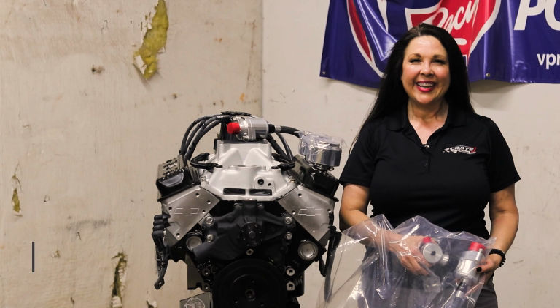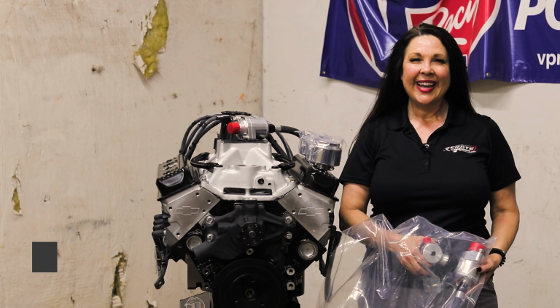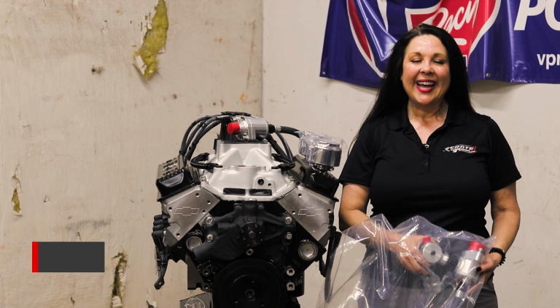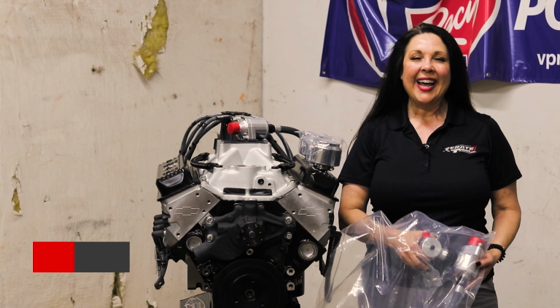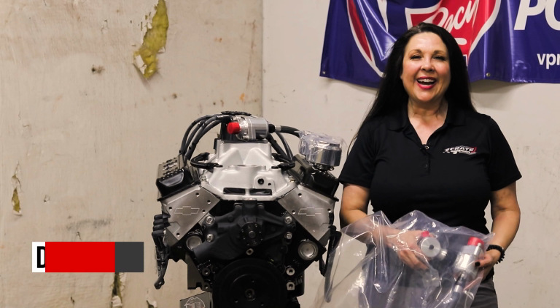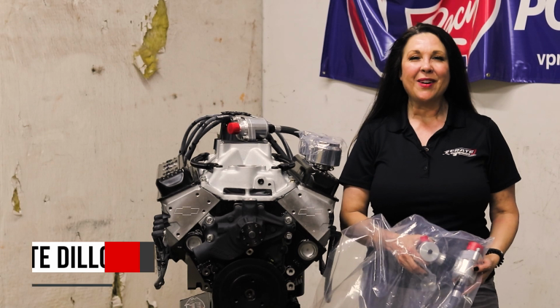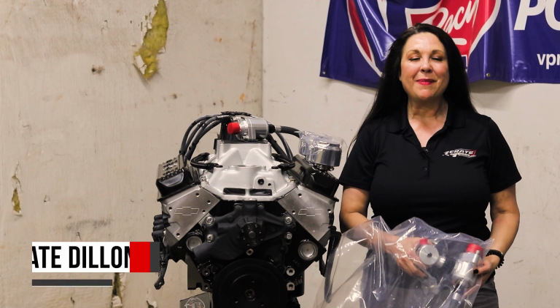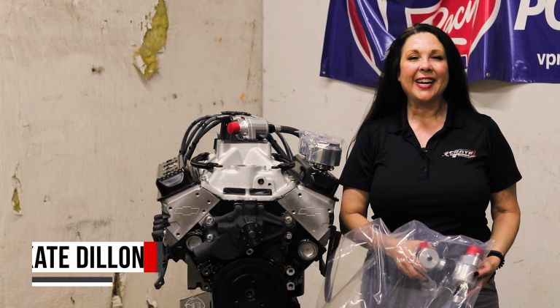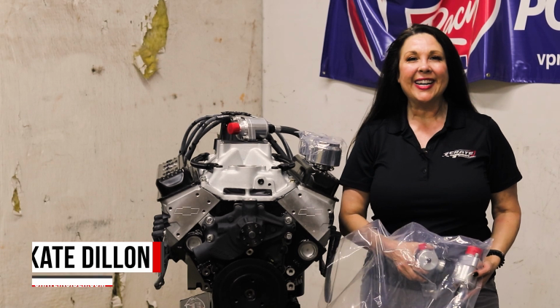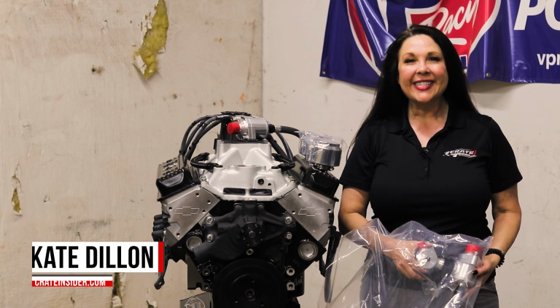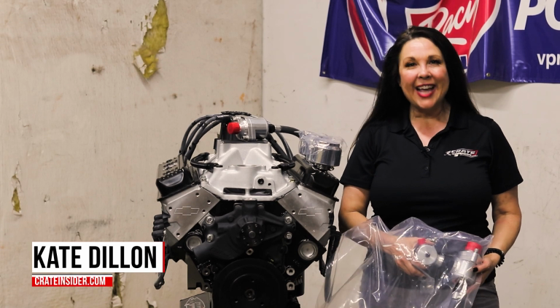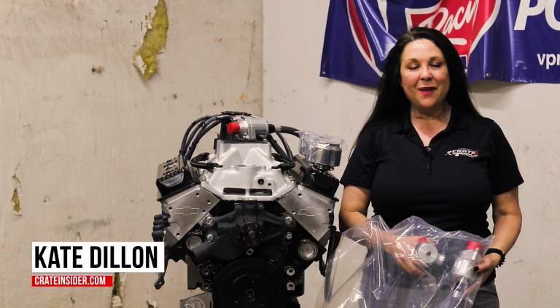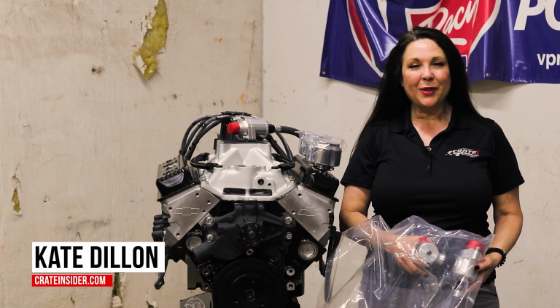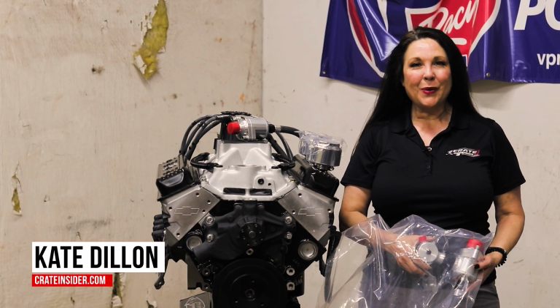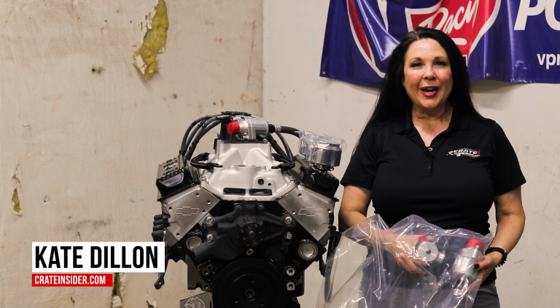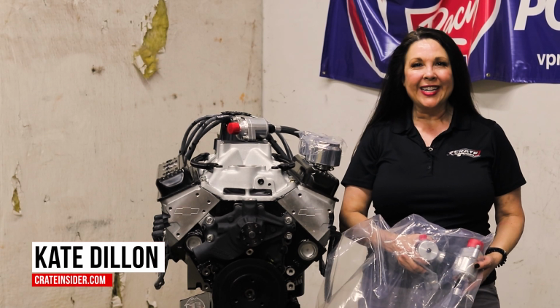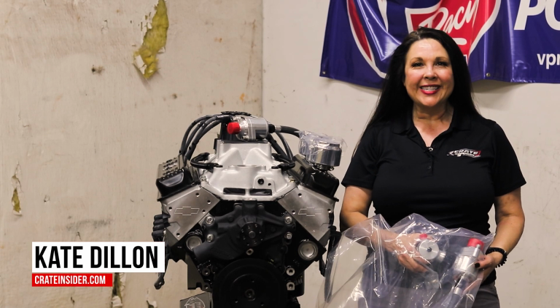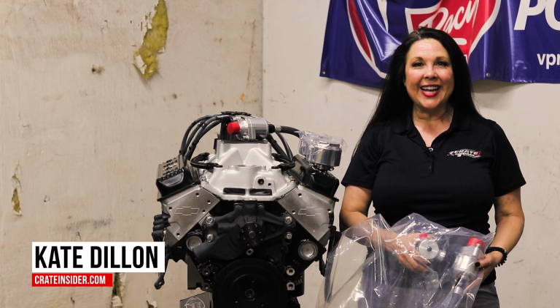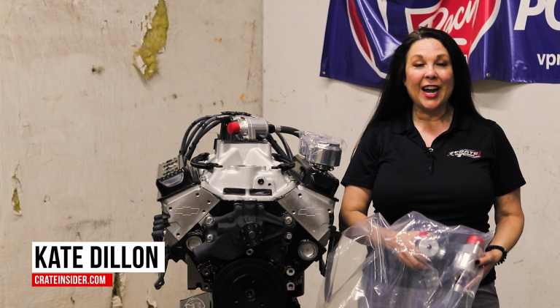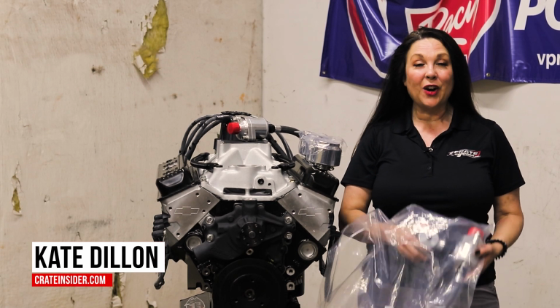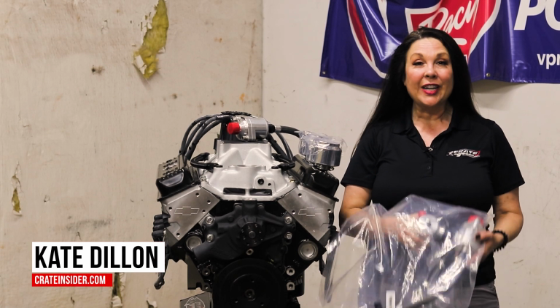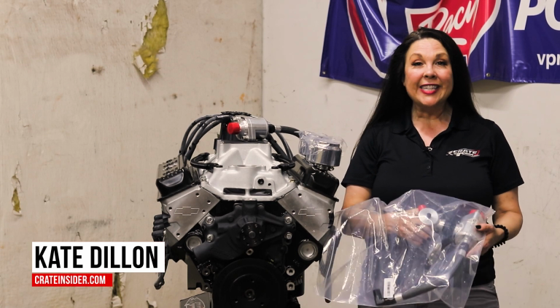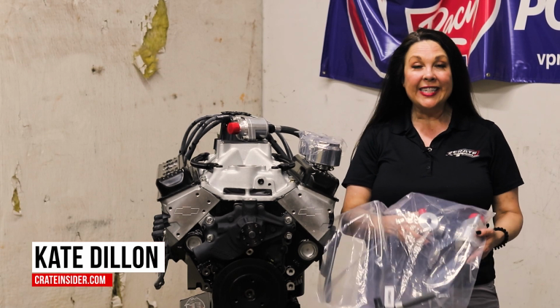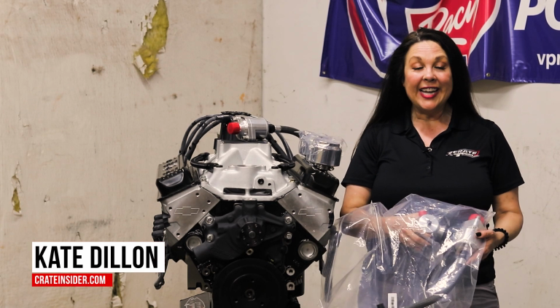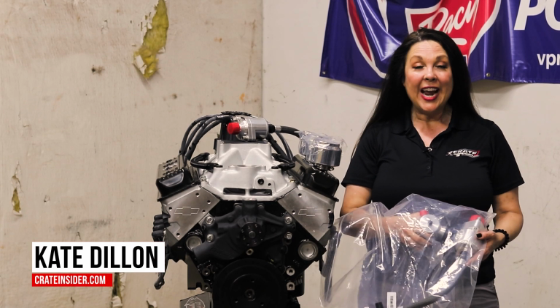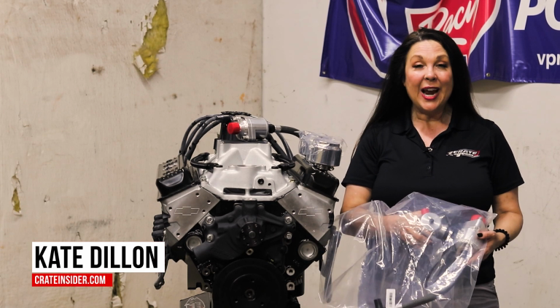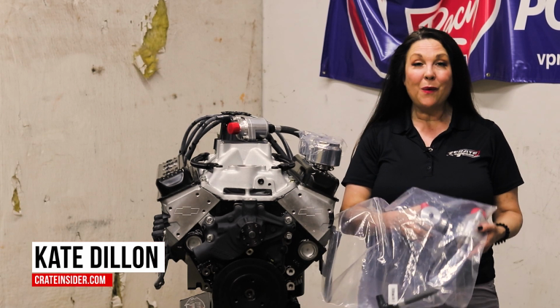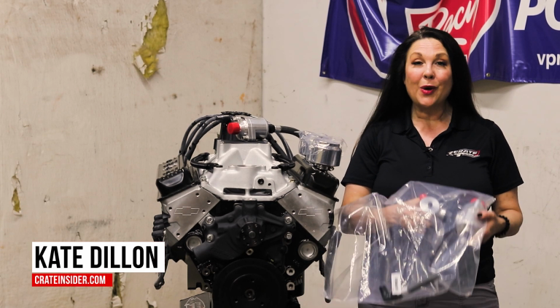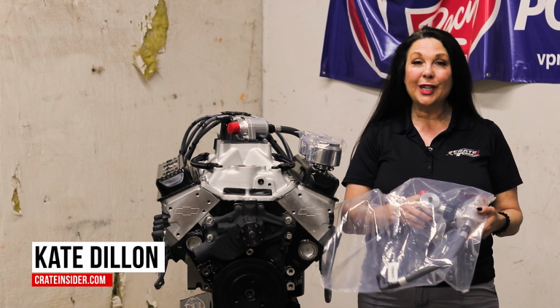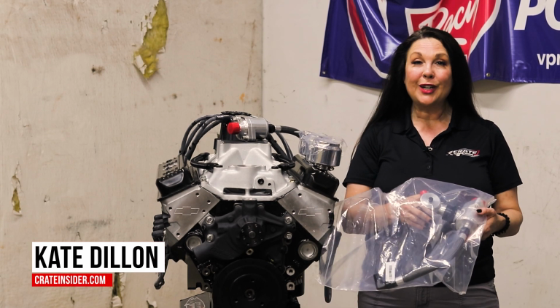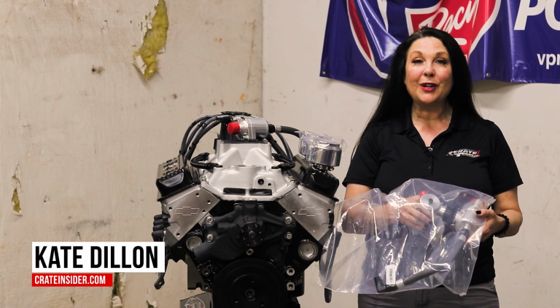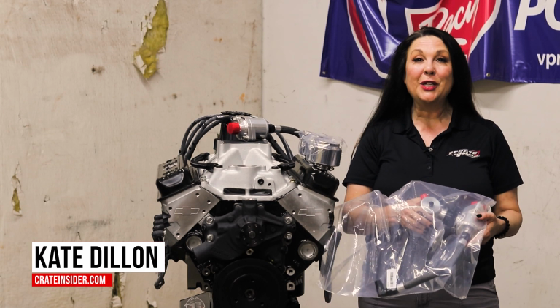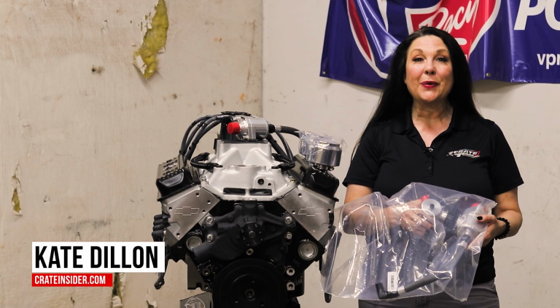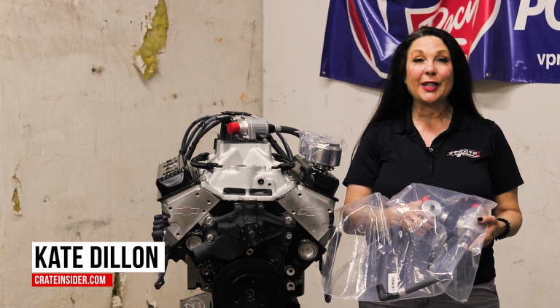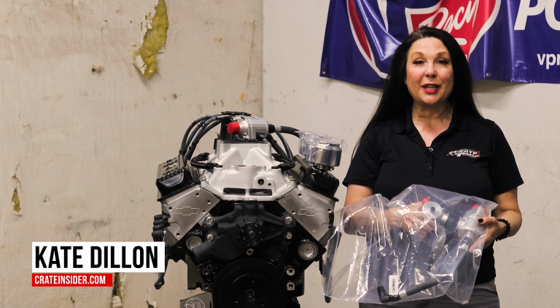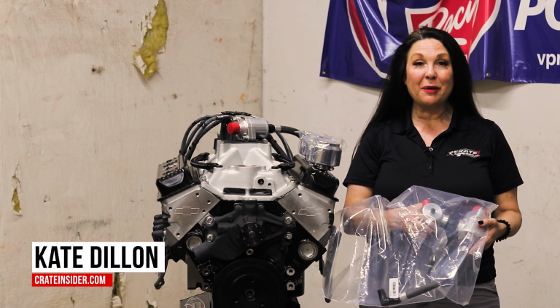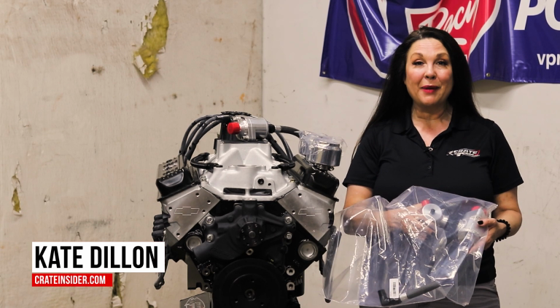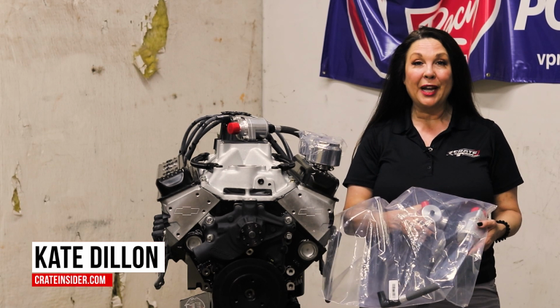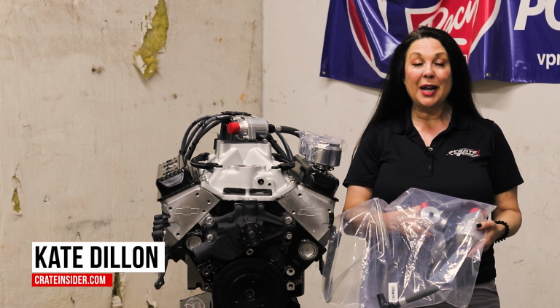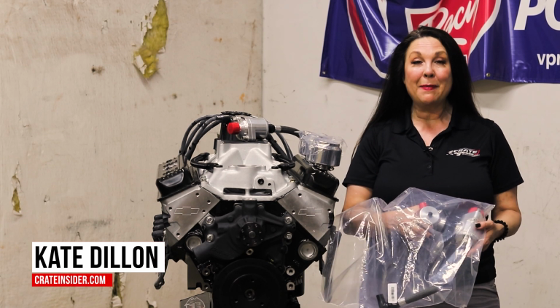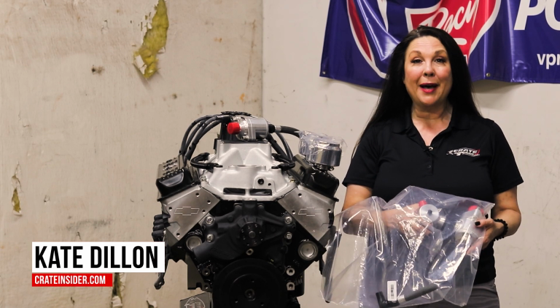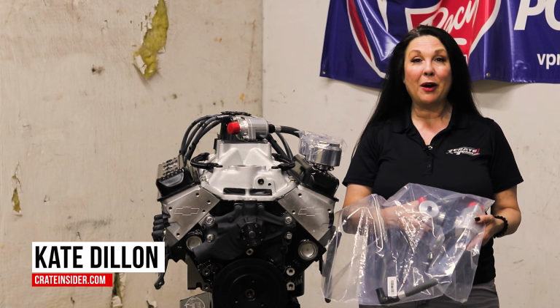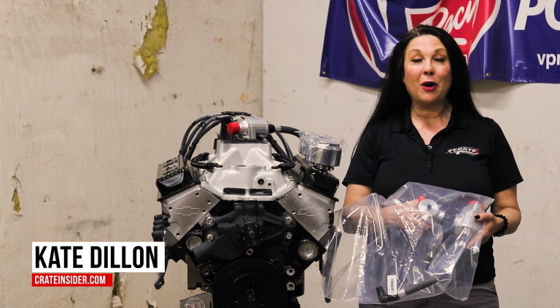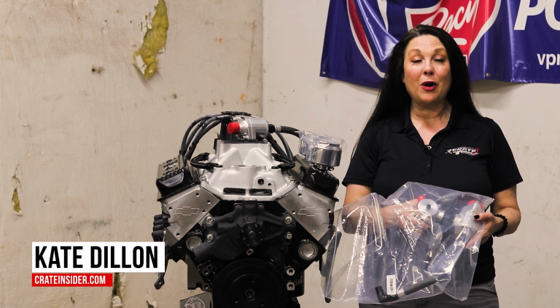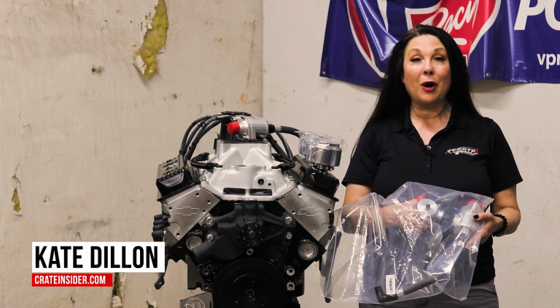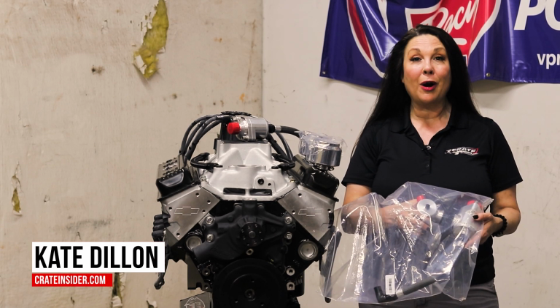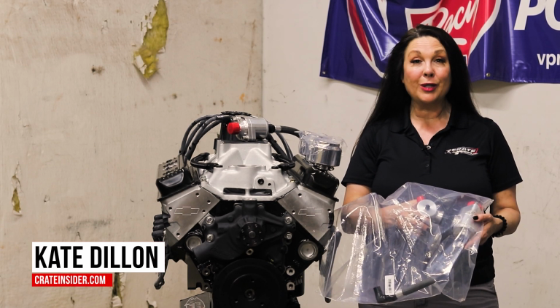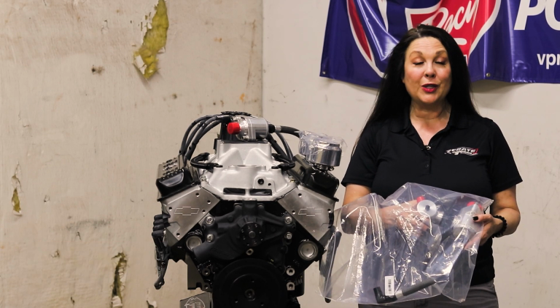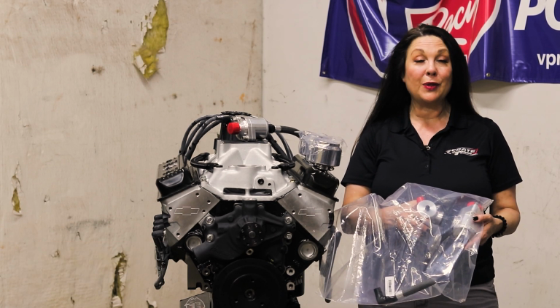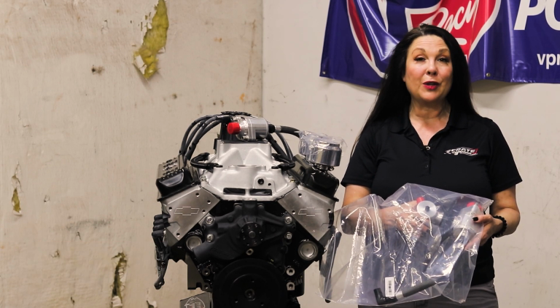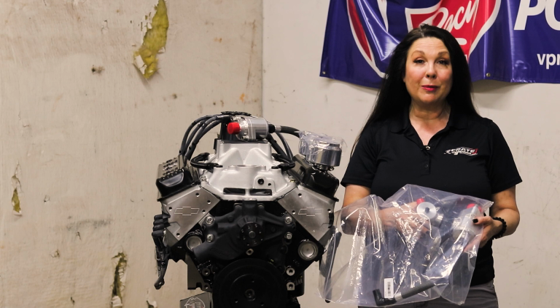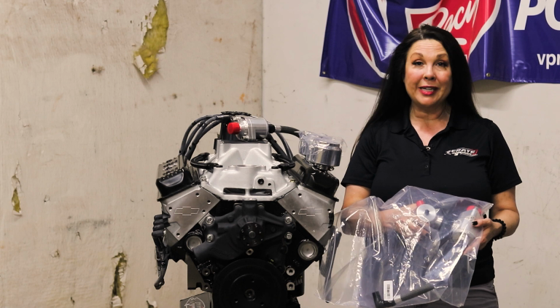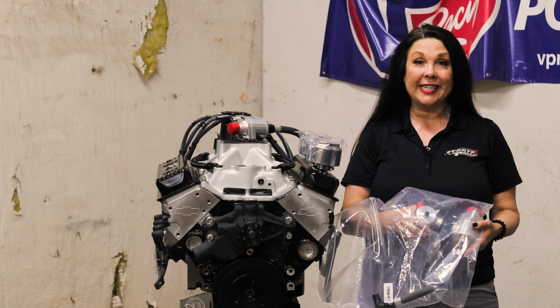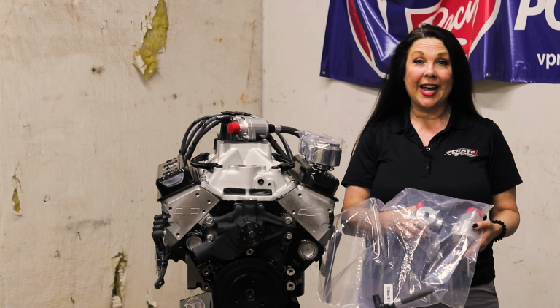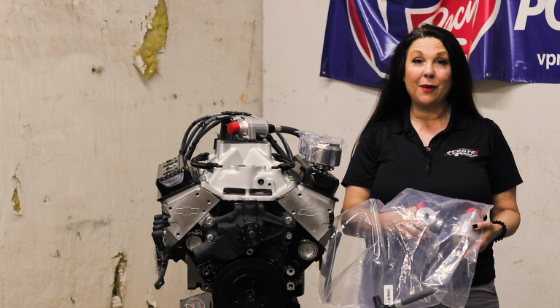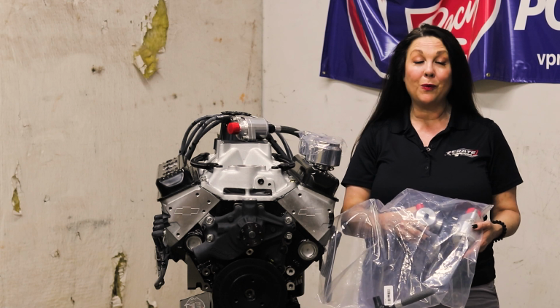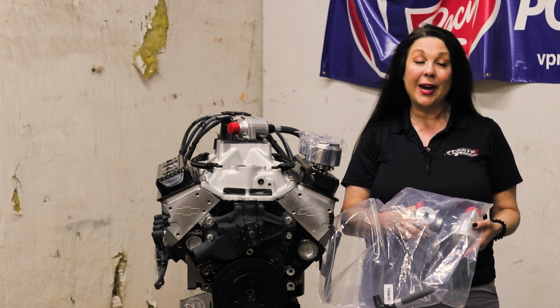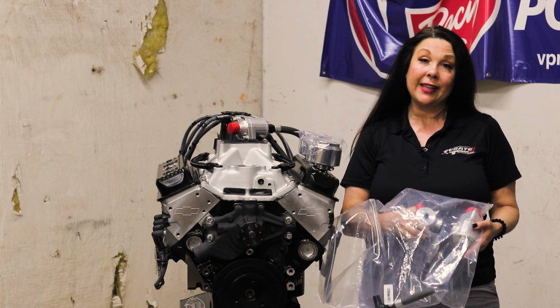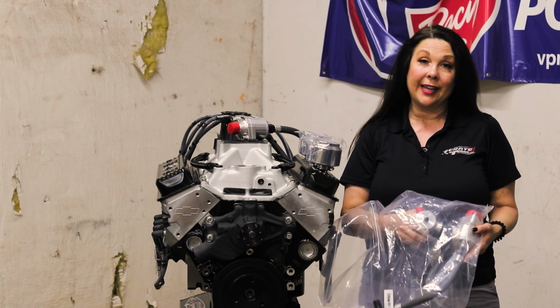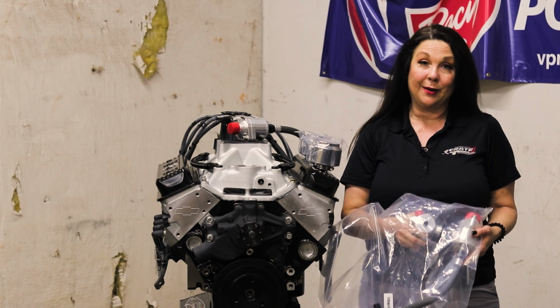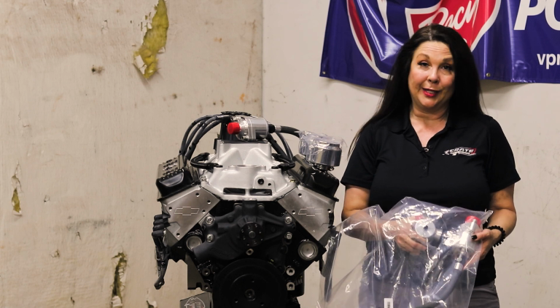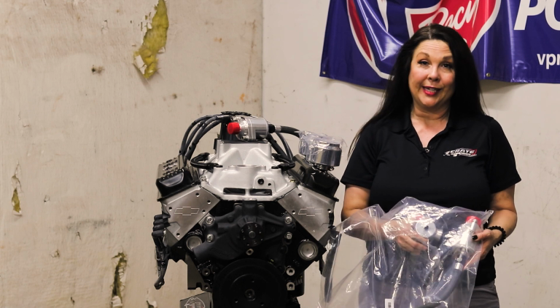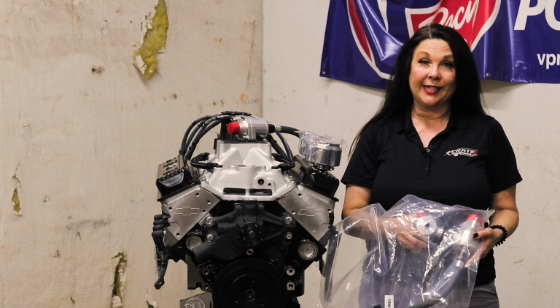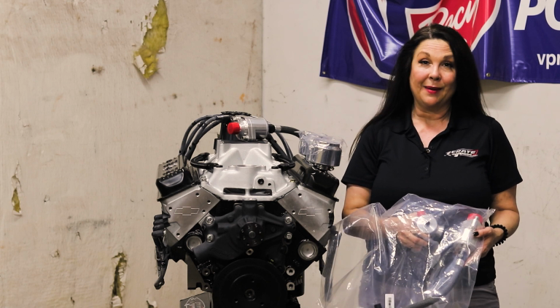Hey everybody, it's Kate with Crate Insider, and today I want to talk to you a little bit about our Arts Thermostat Regulator System.